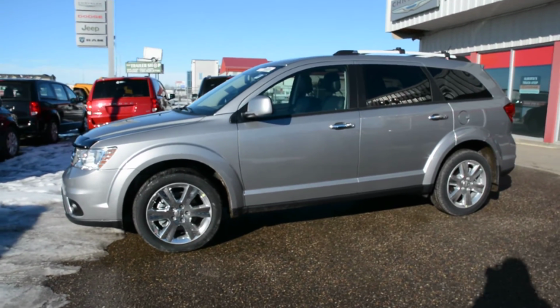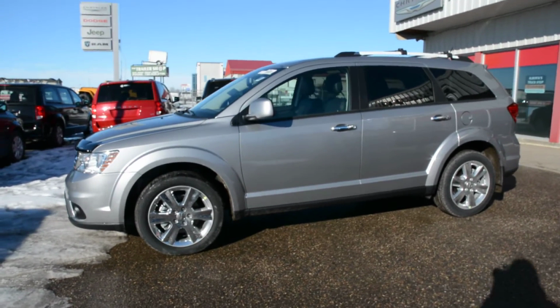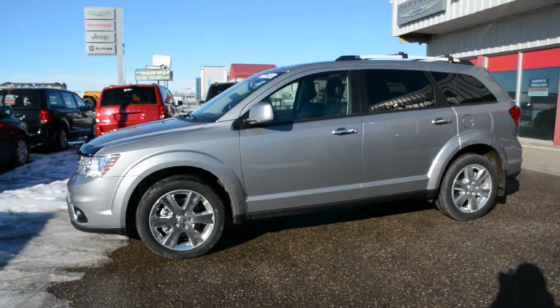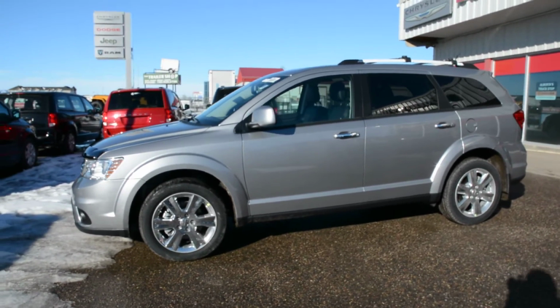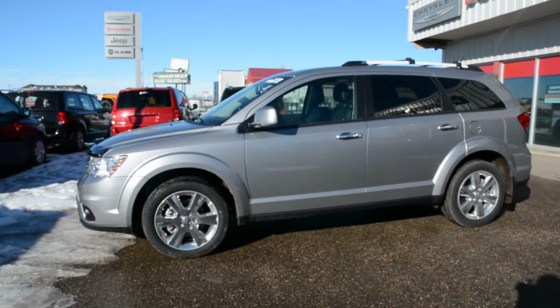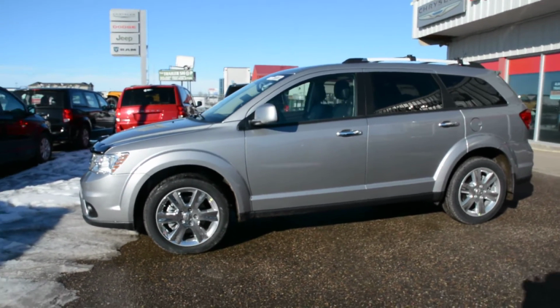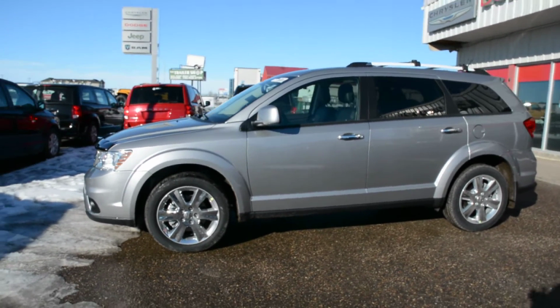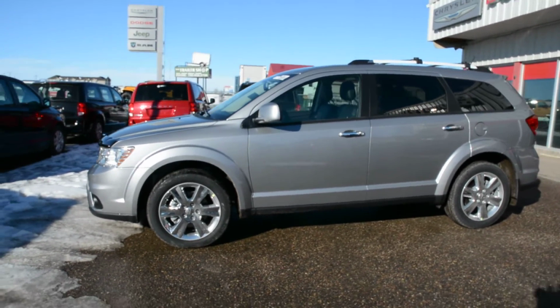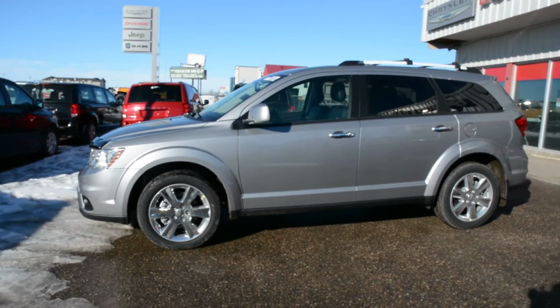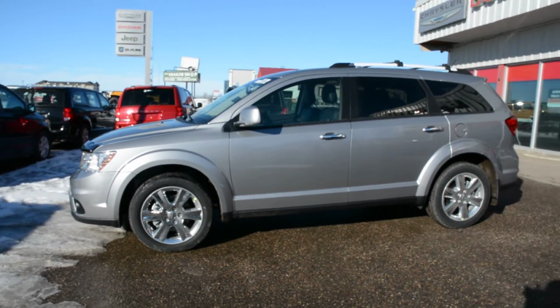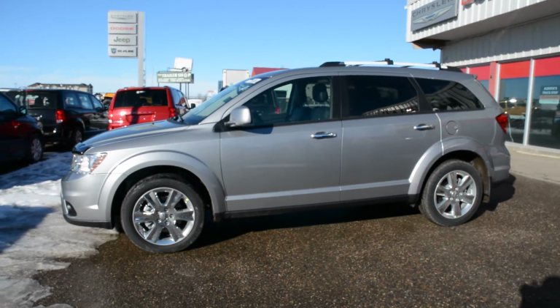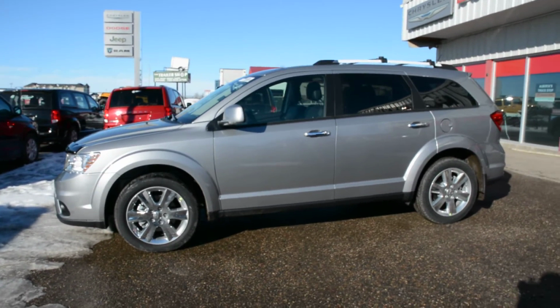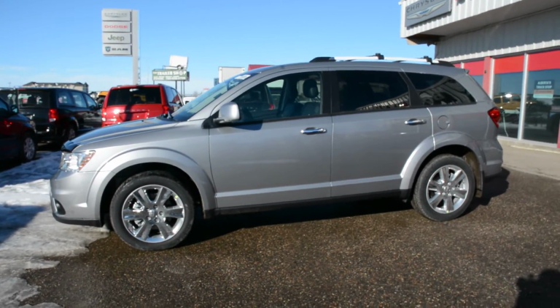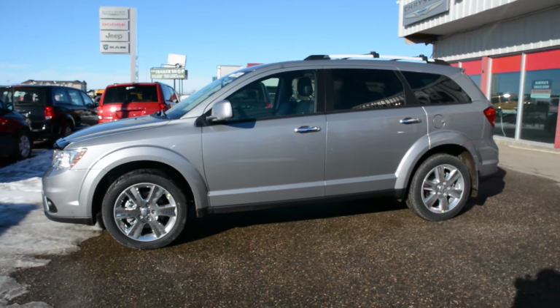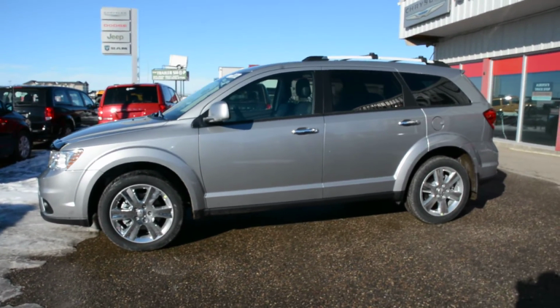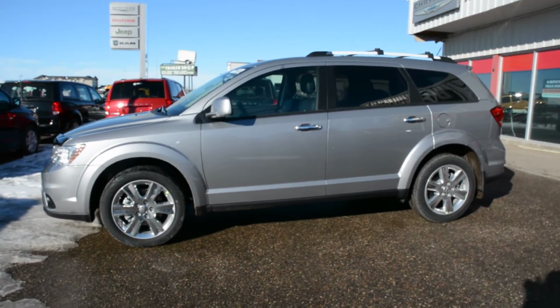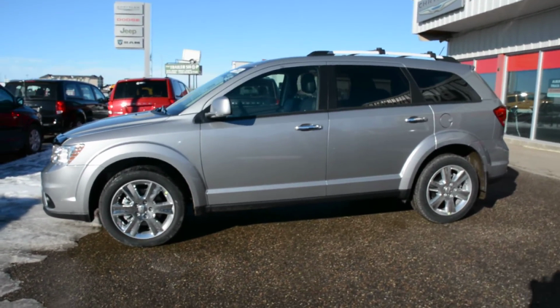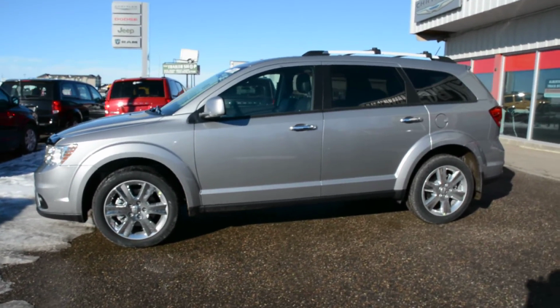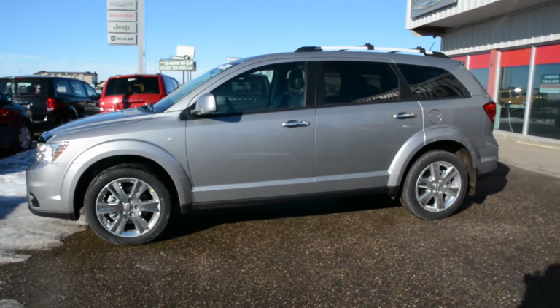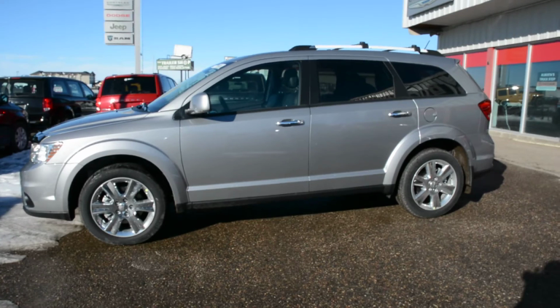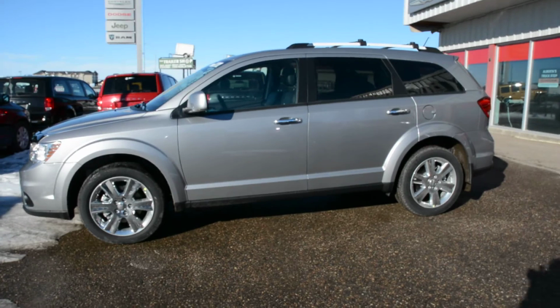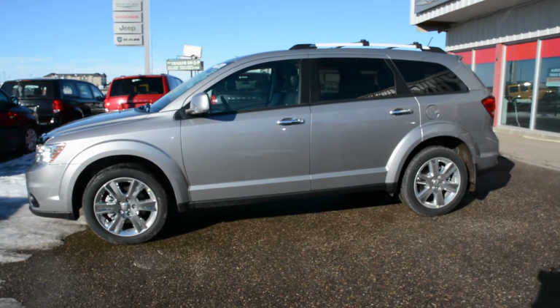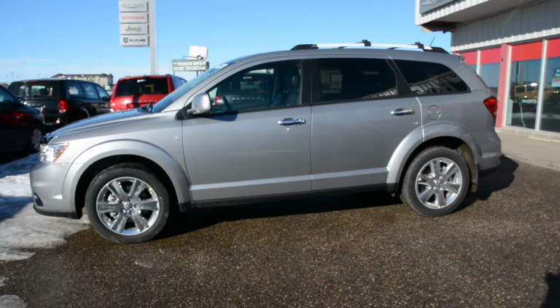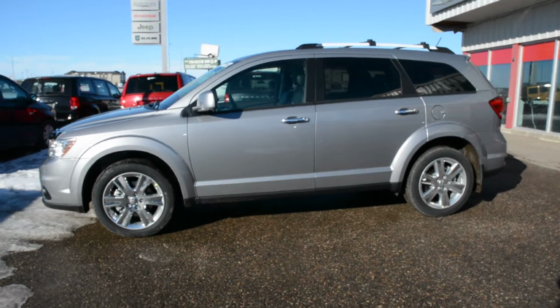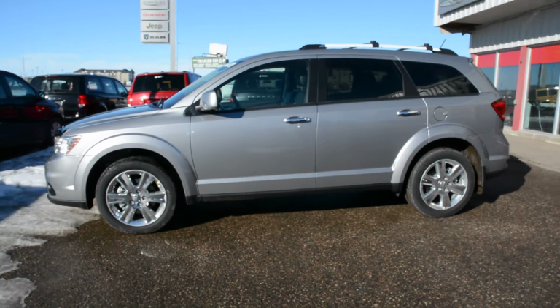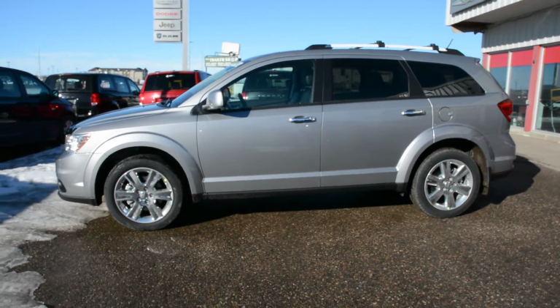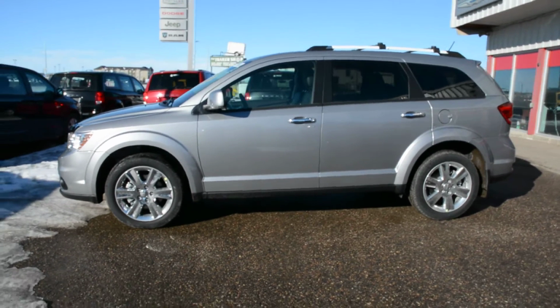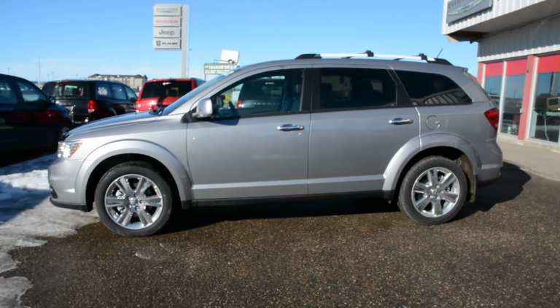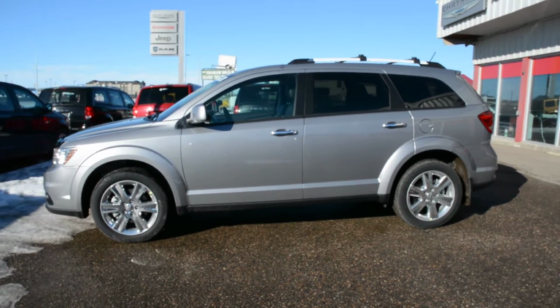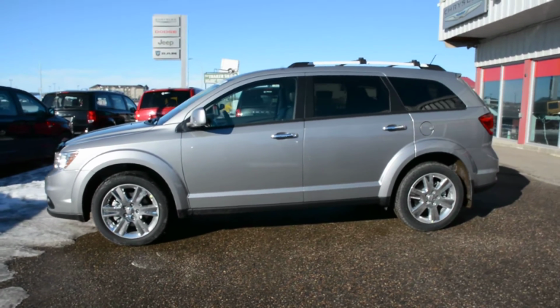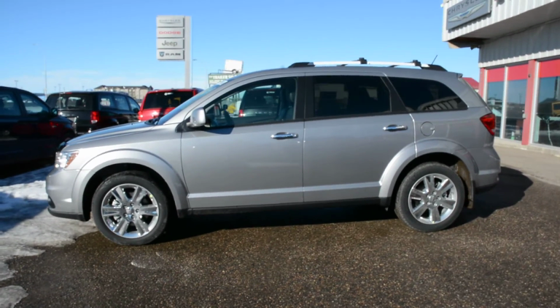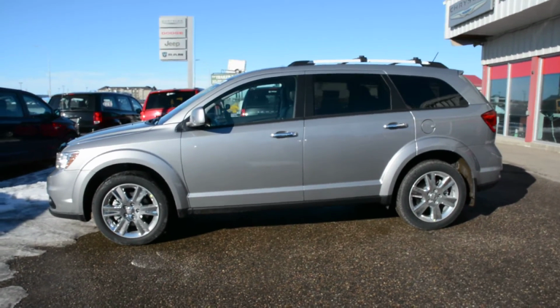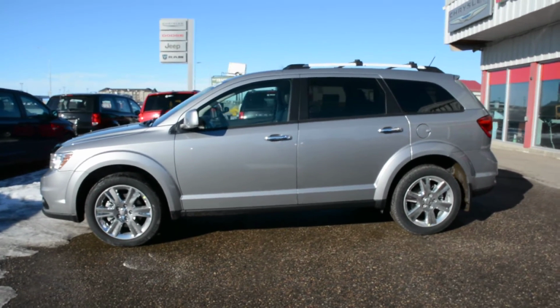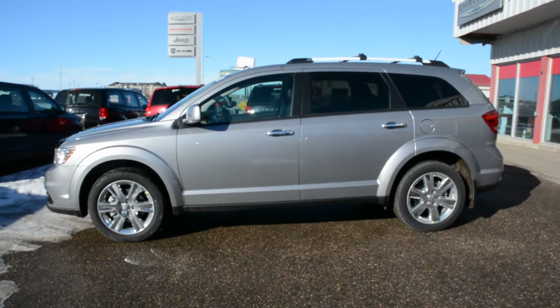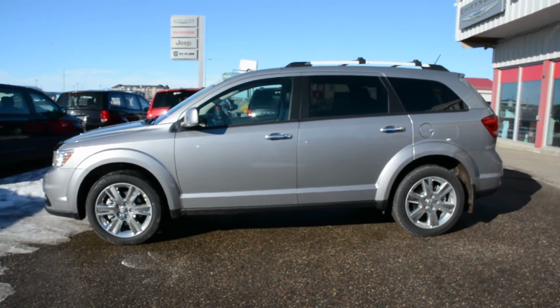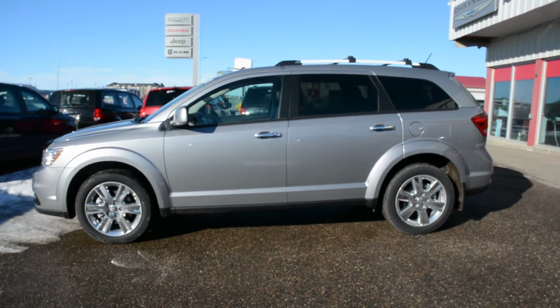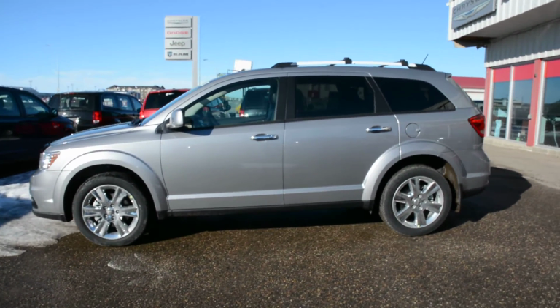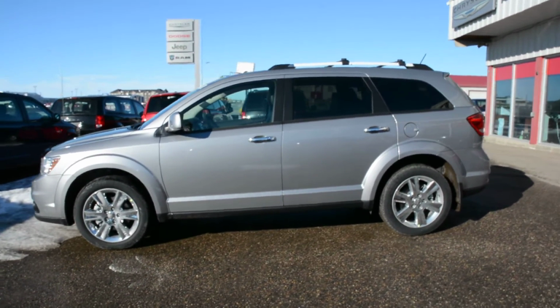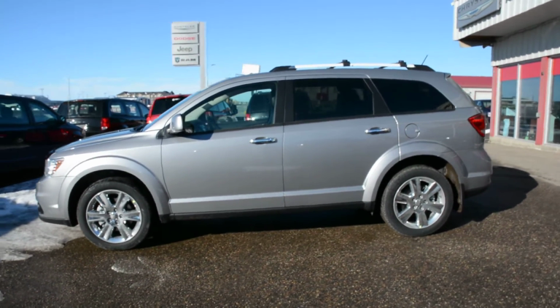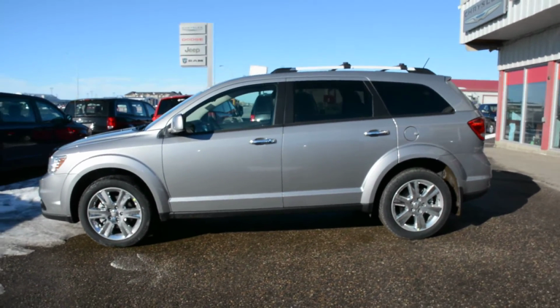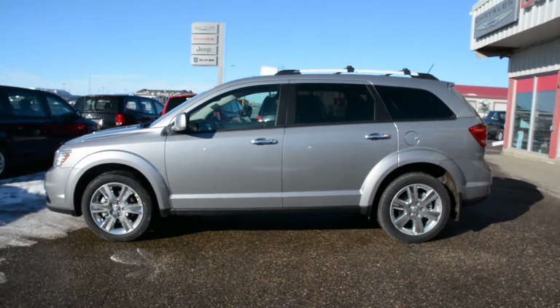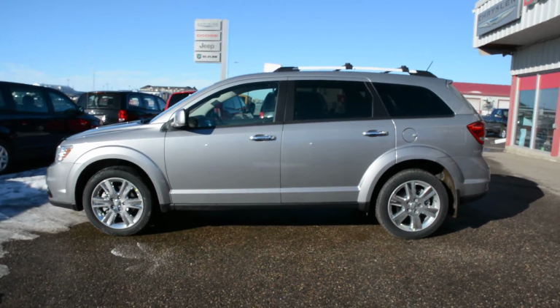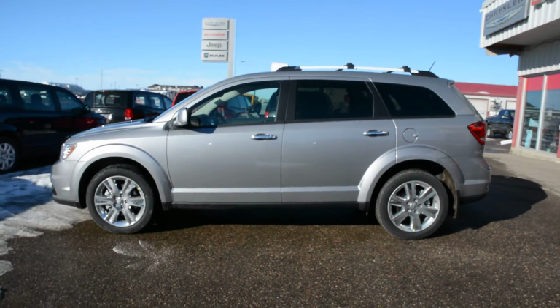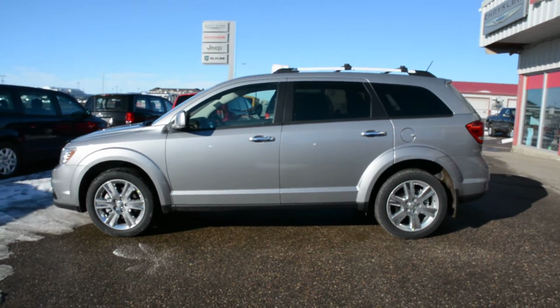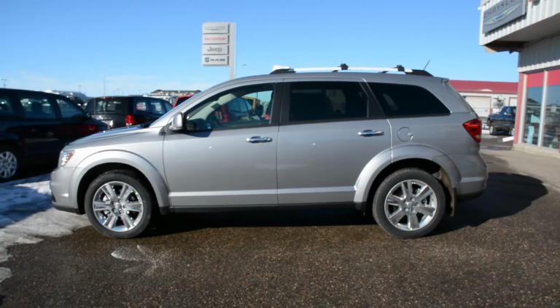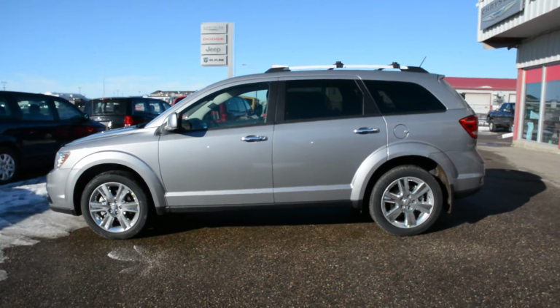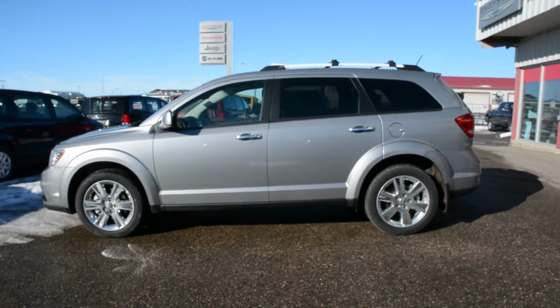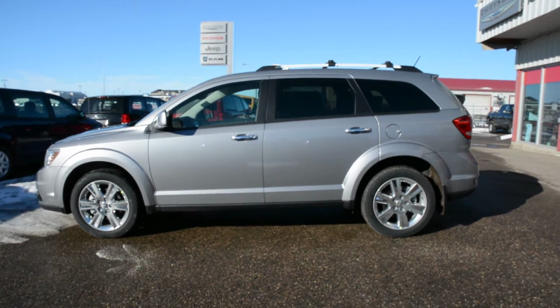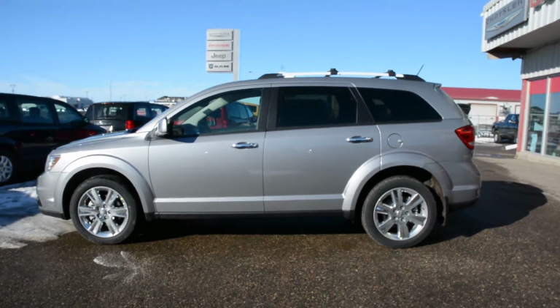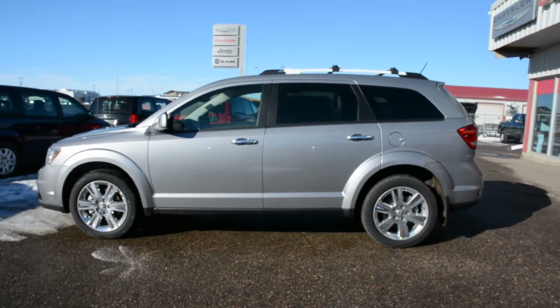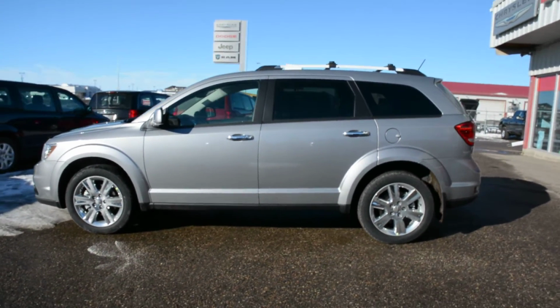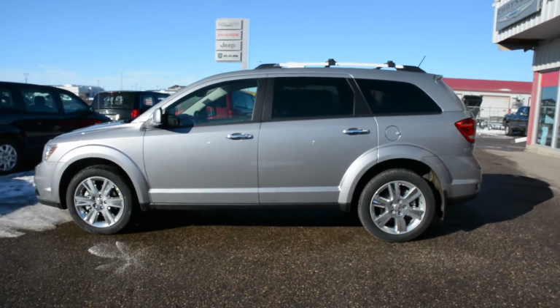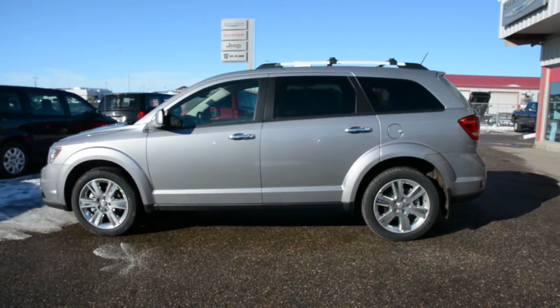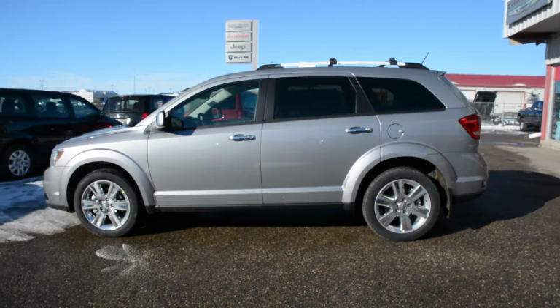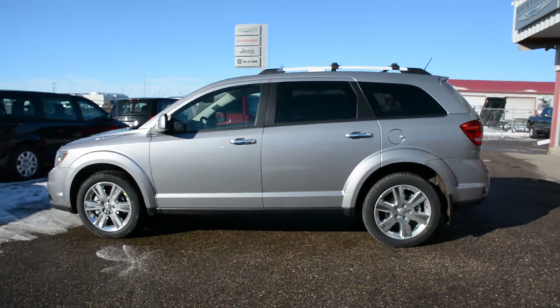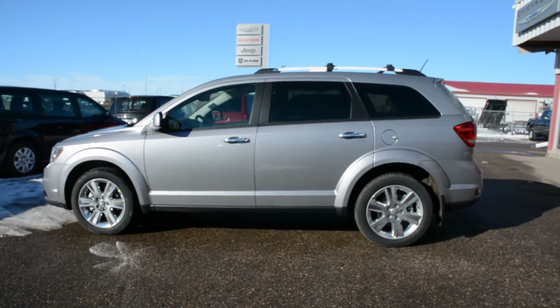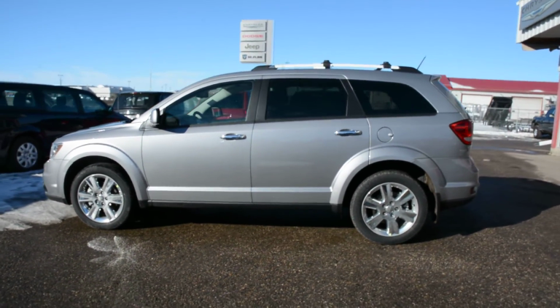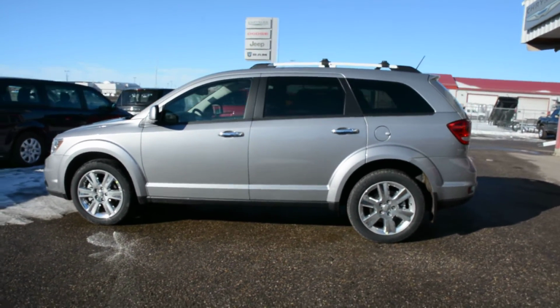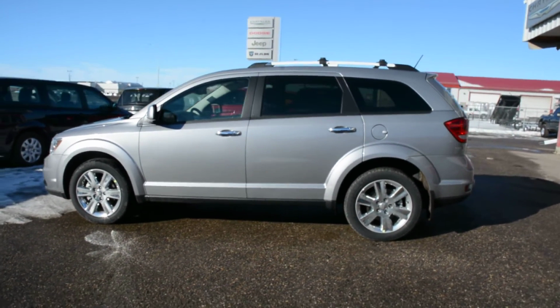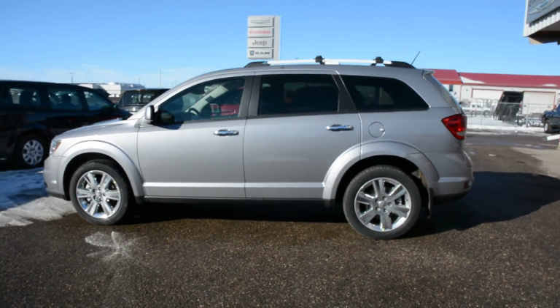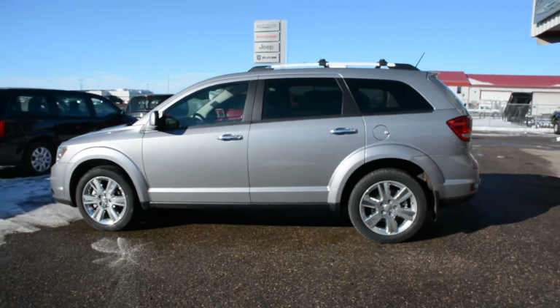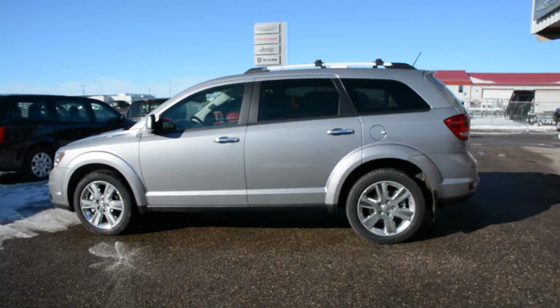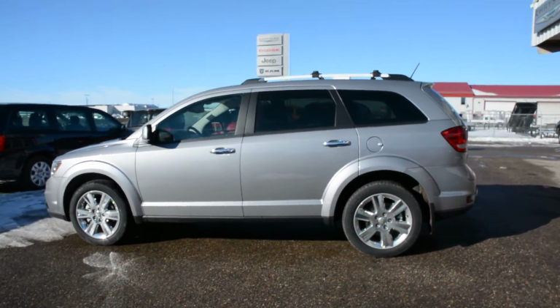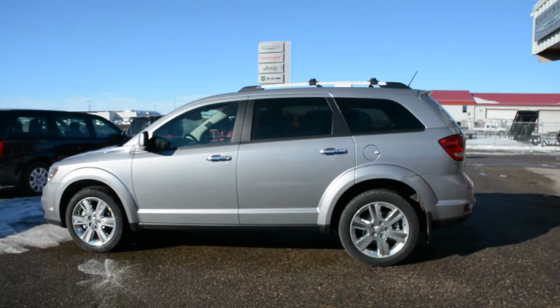Starting with, this unit is equipped with the 3.6L V6 engine. It's a 6-speed automatic transmission and is finished in billet silver metallic paint.